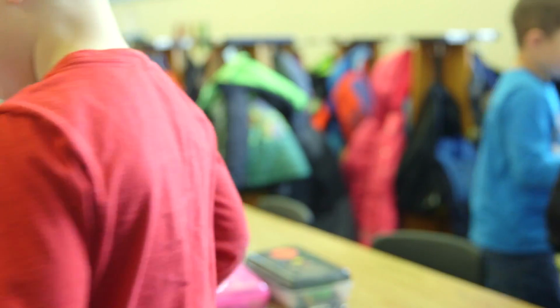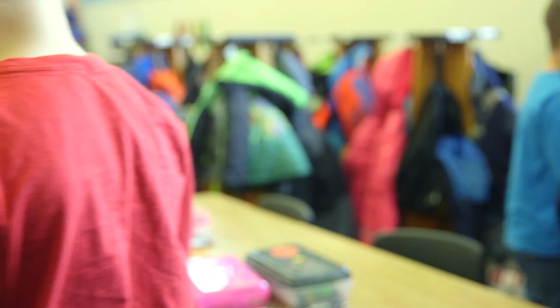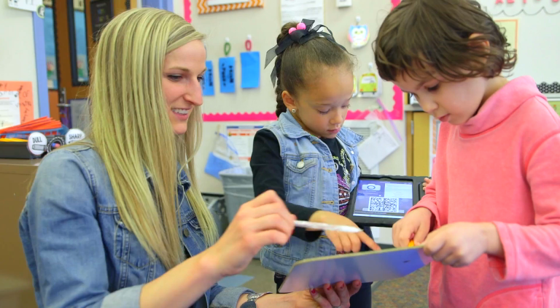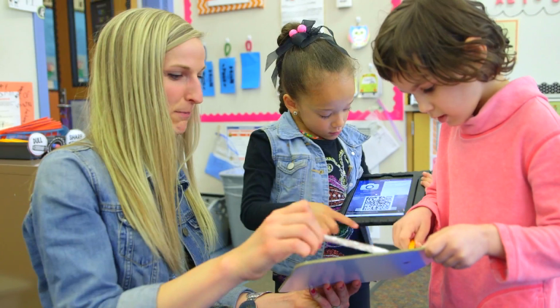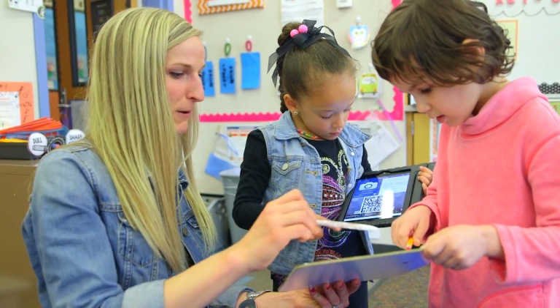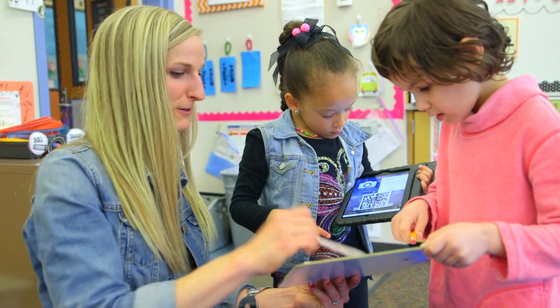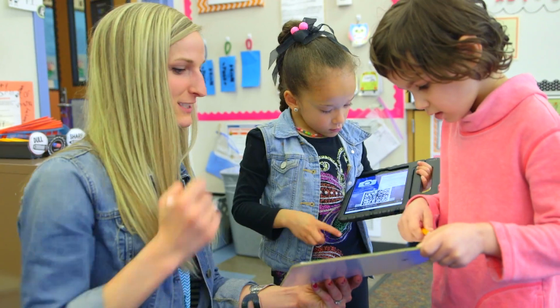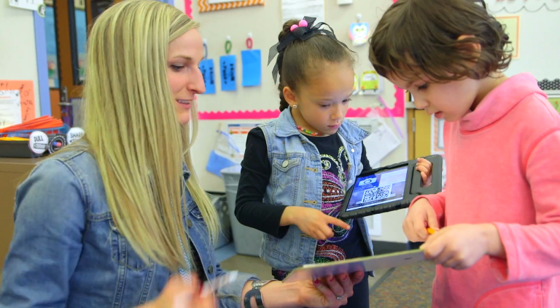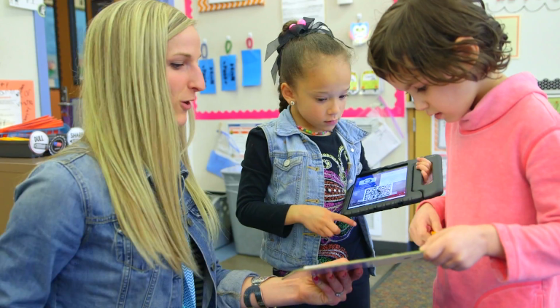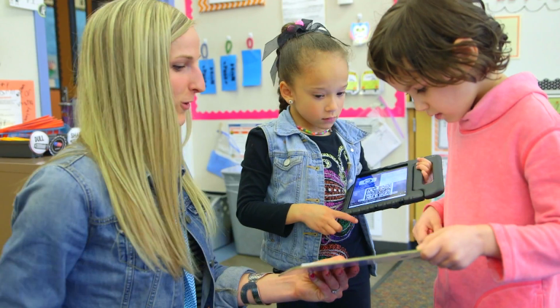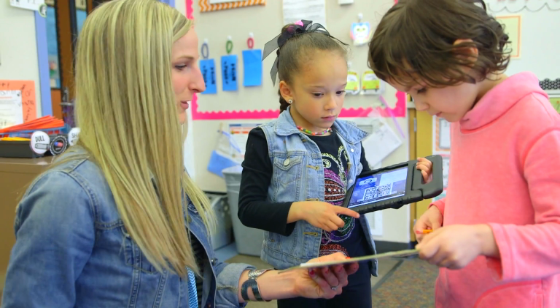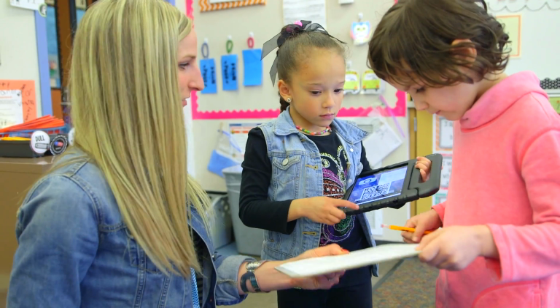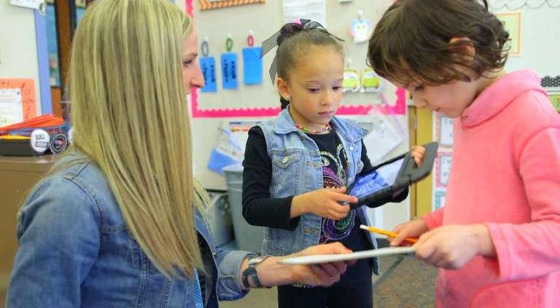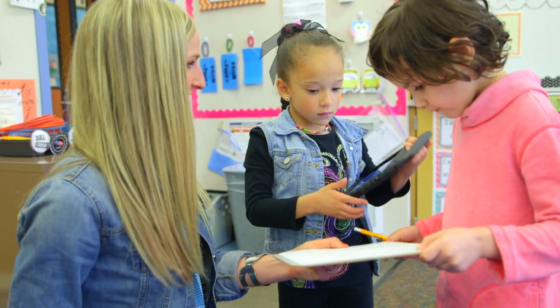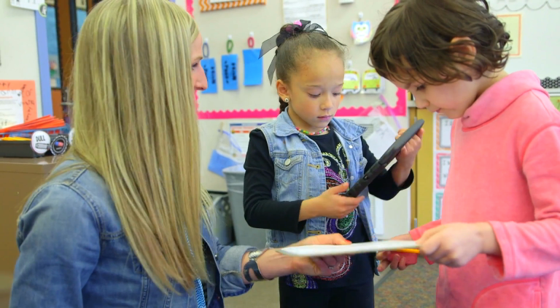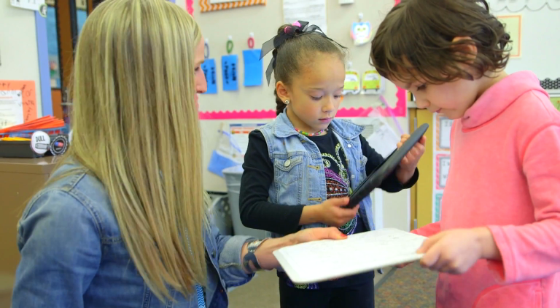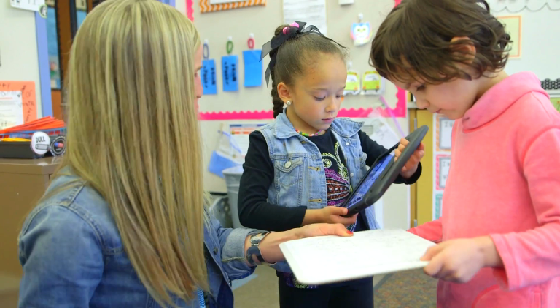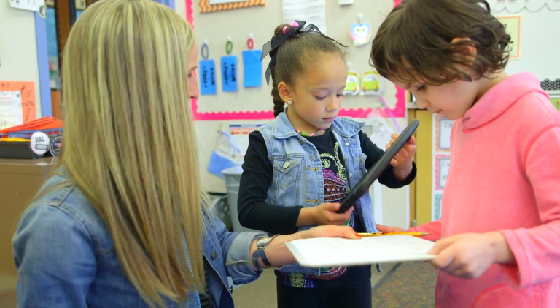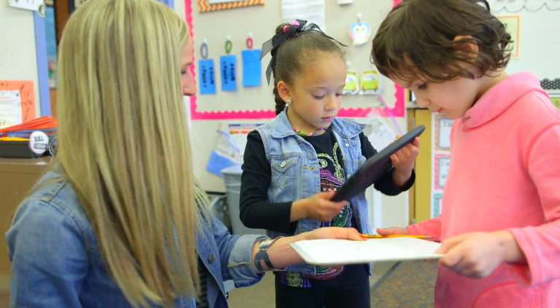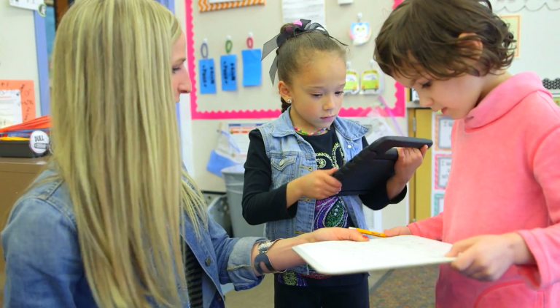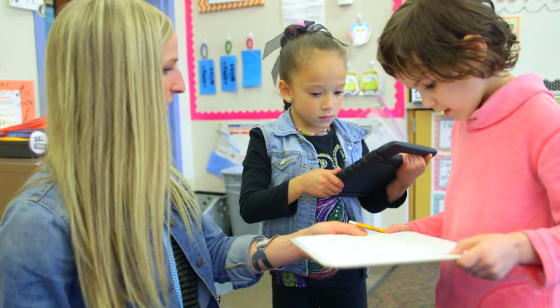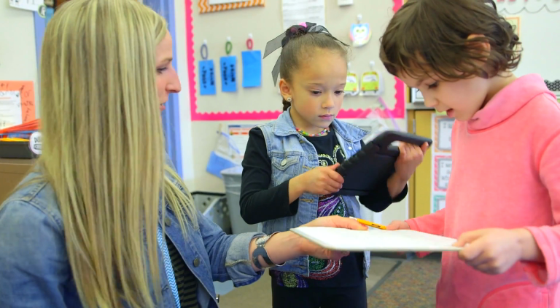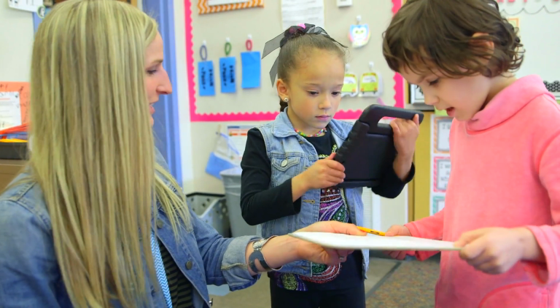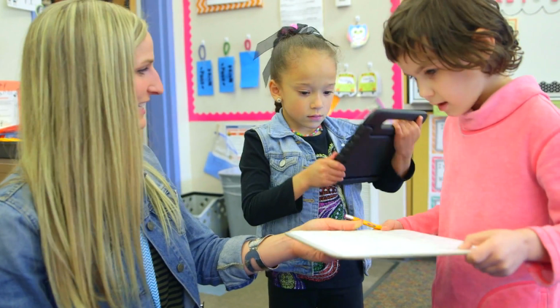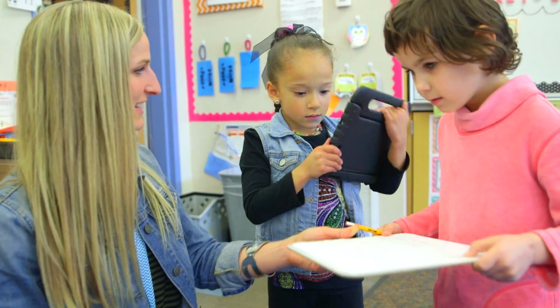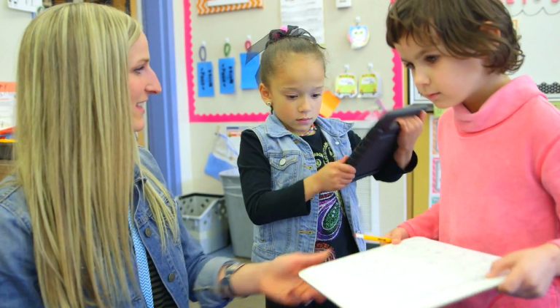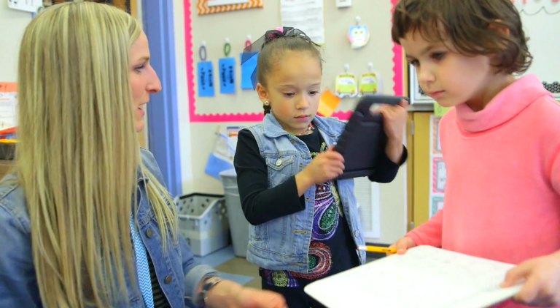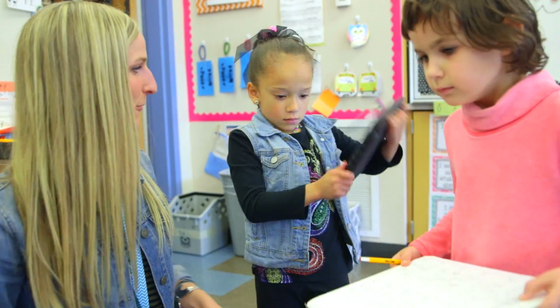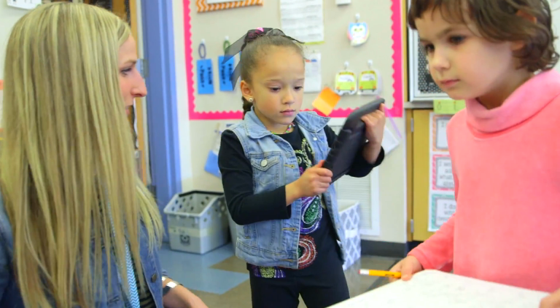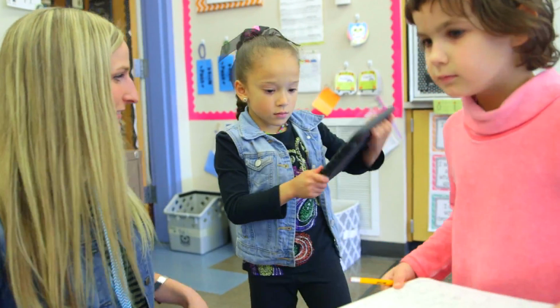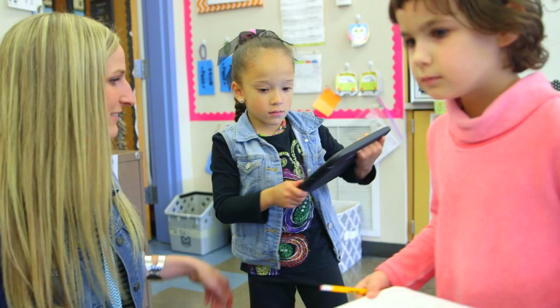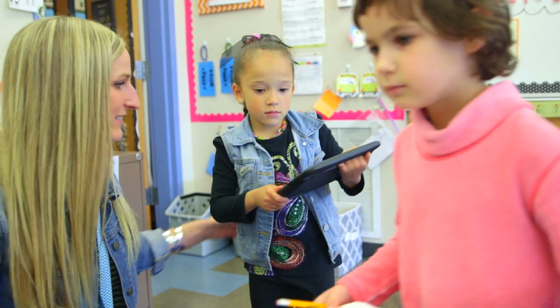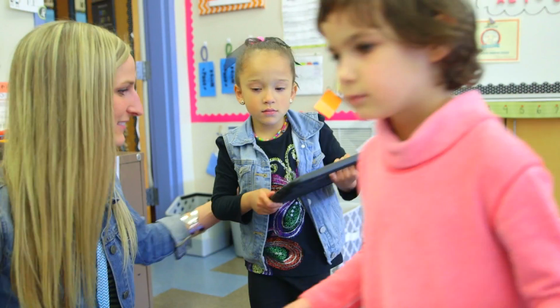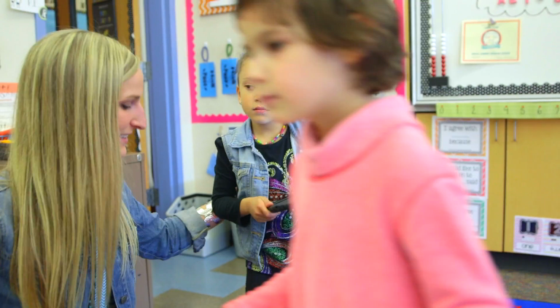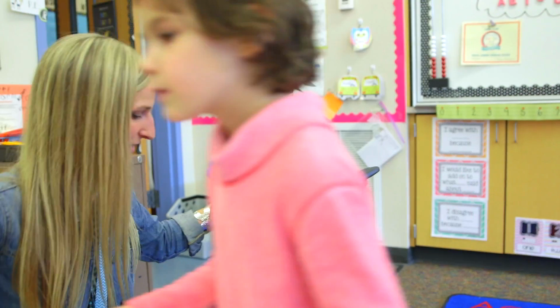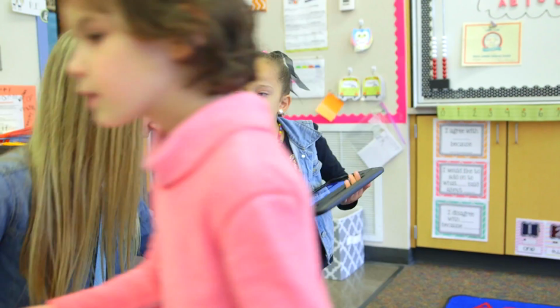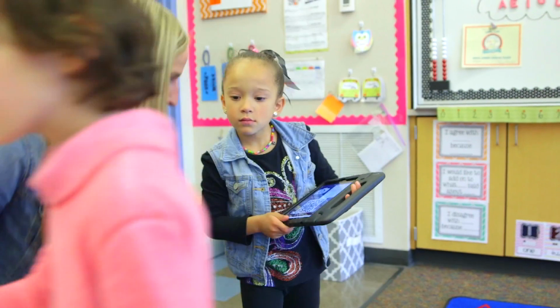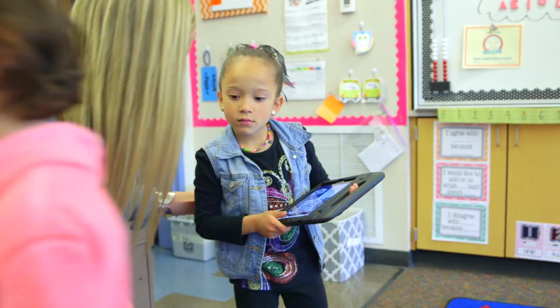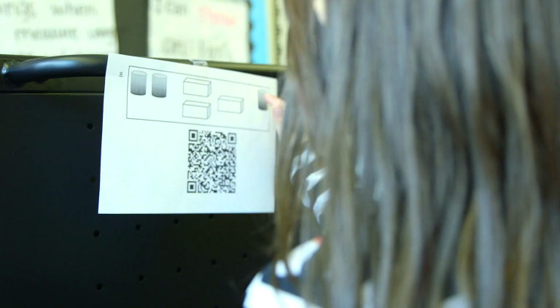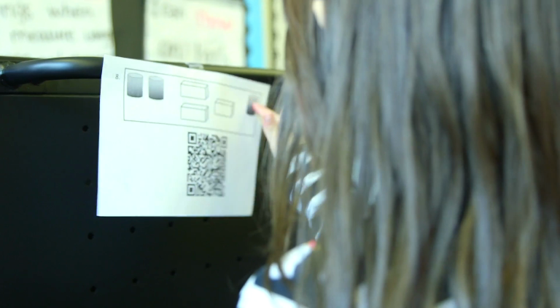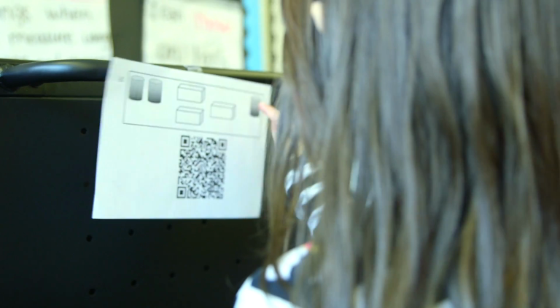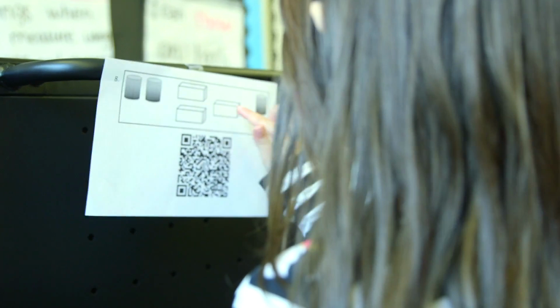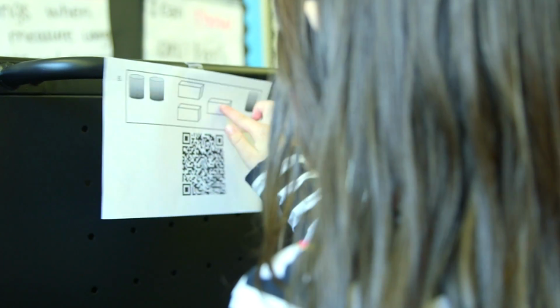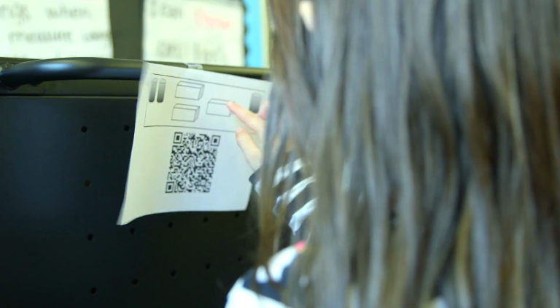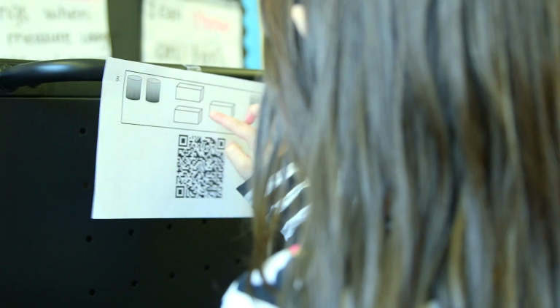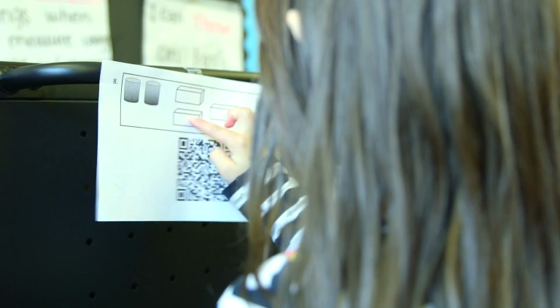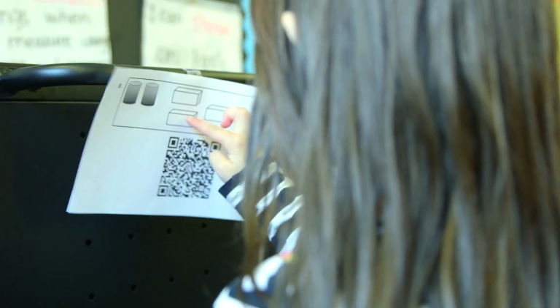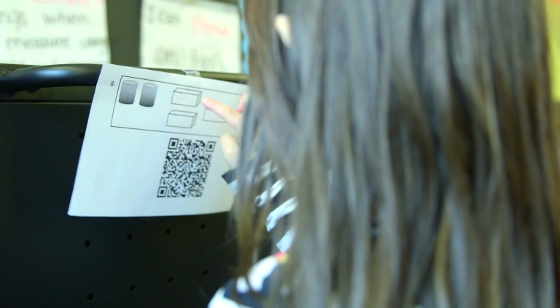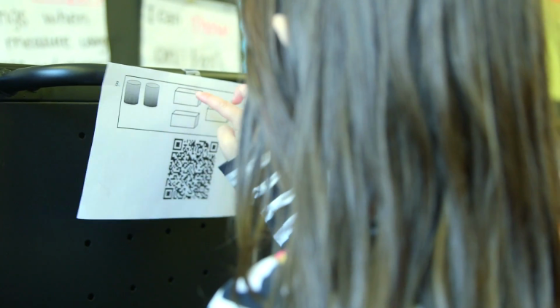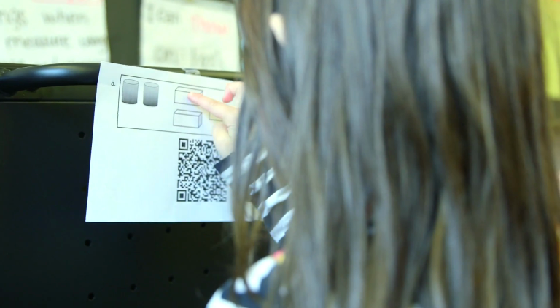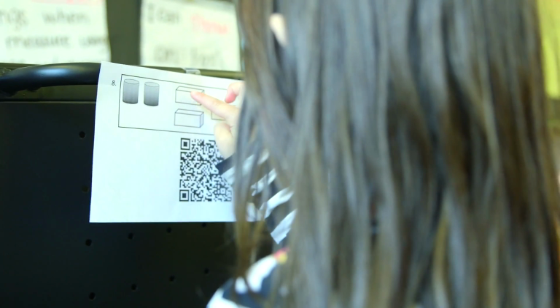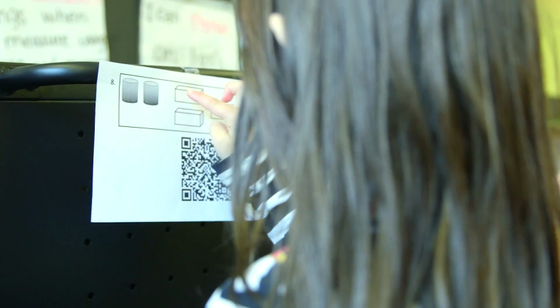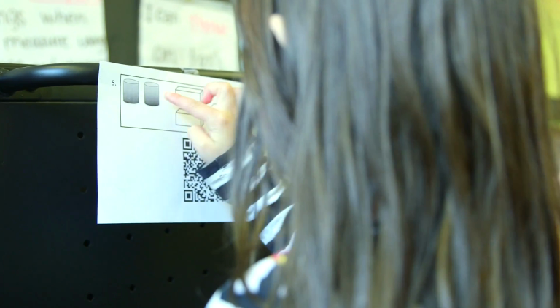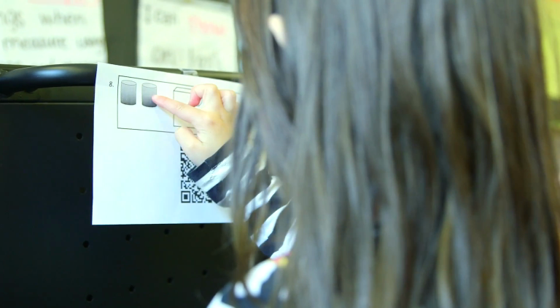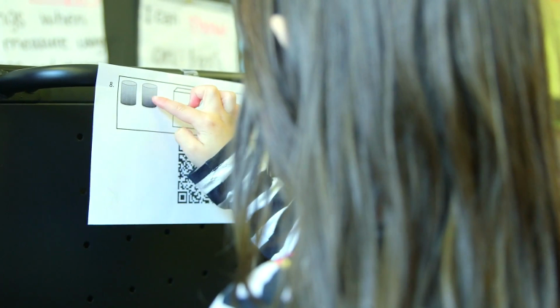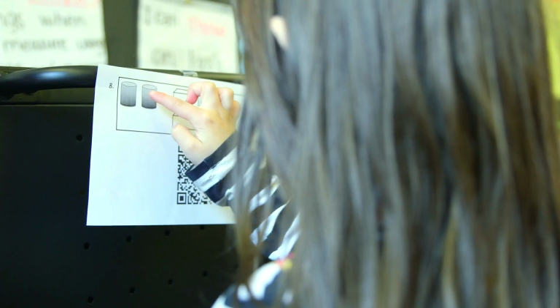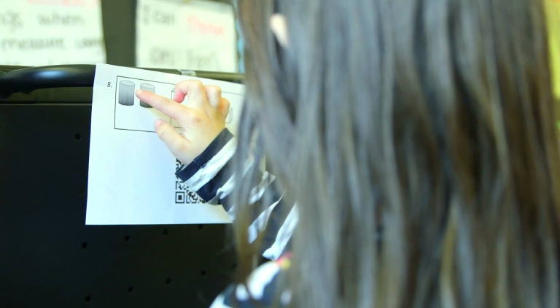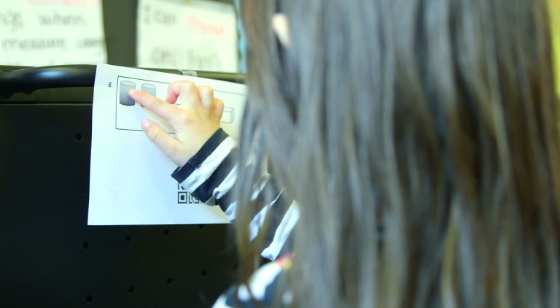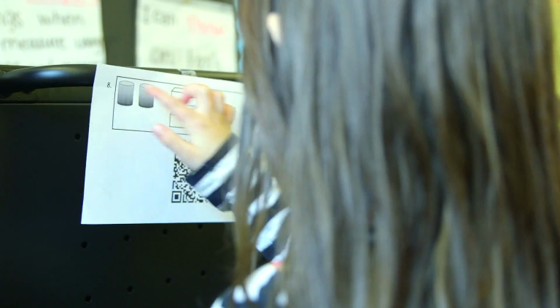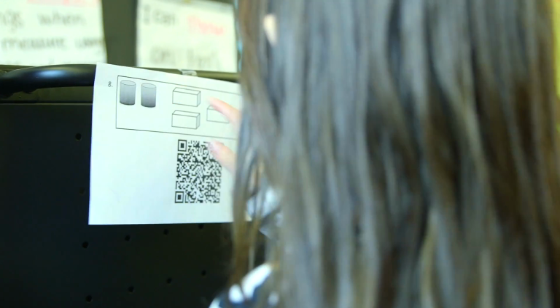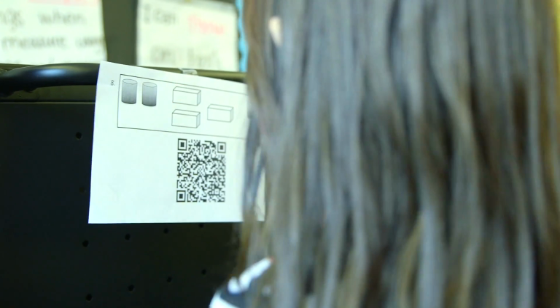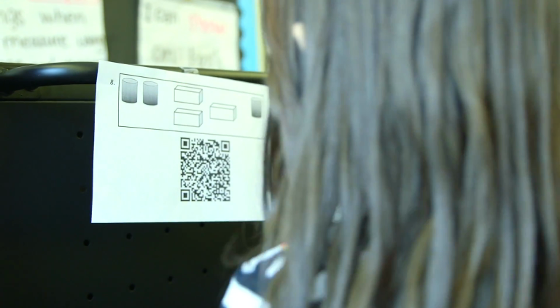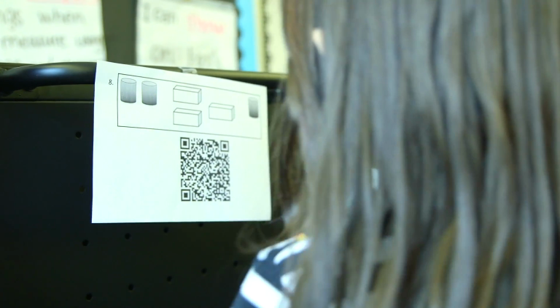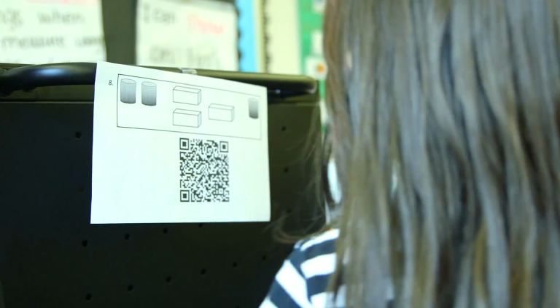I took a lot of this from the Eureka worksheet and just put it on little tabs around my room.